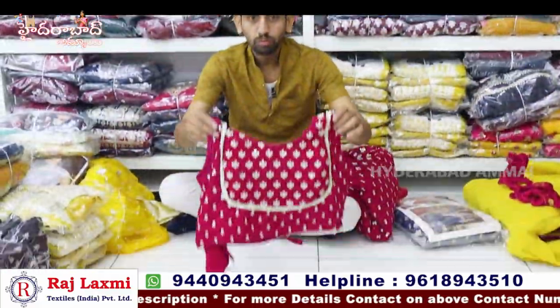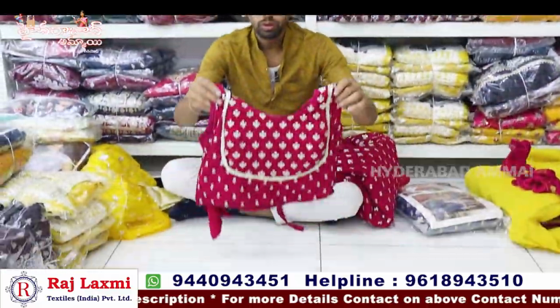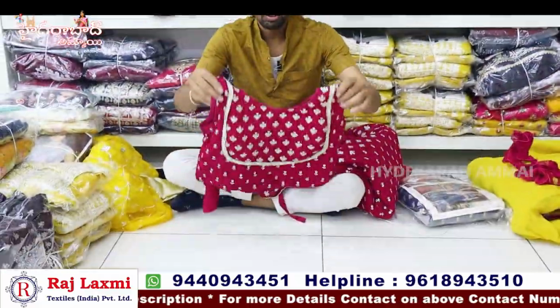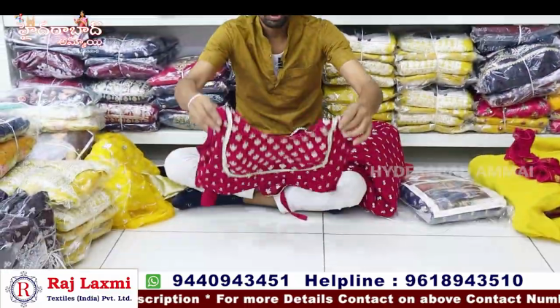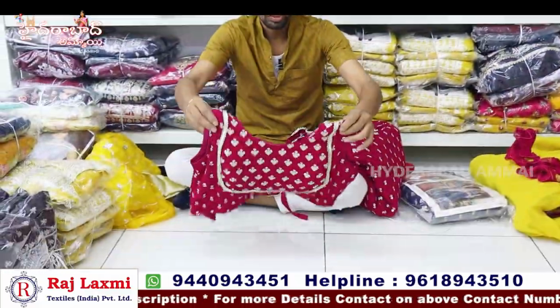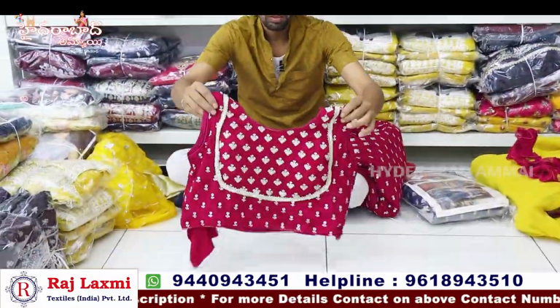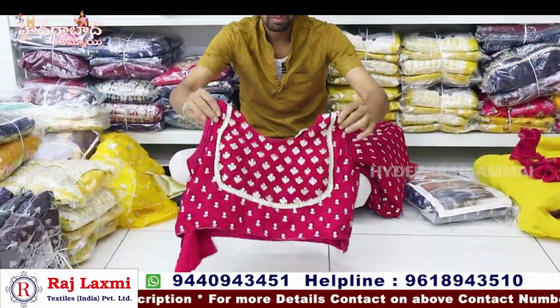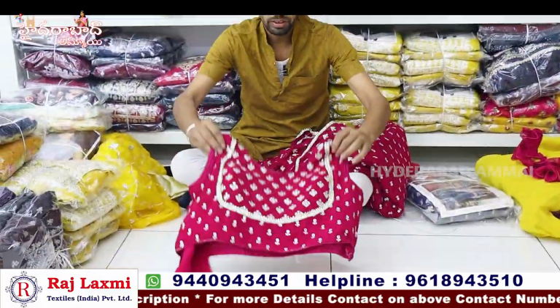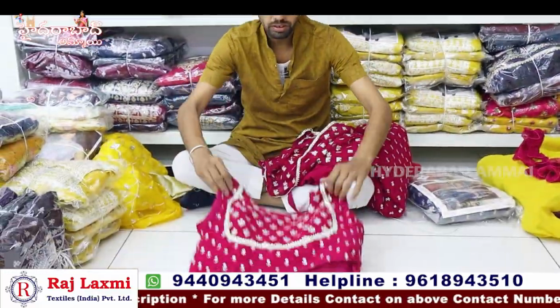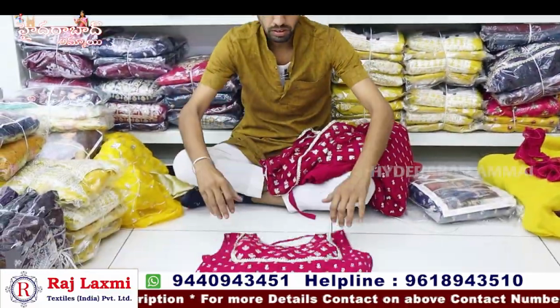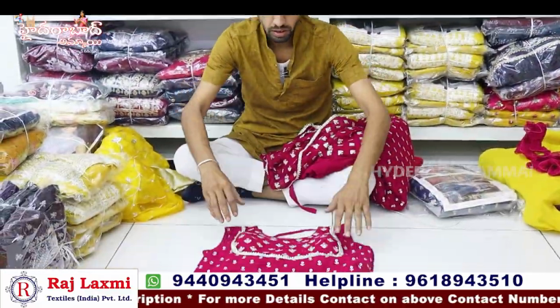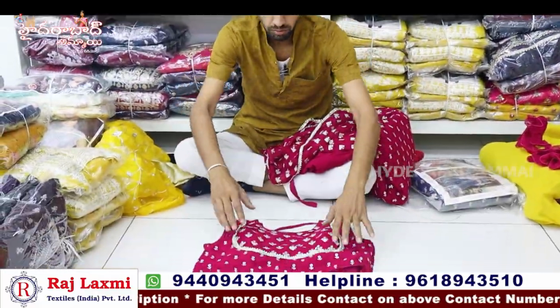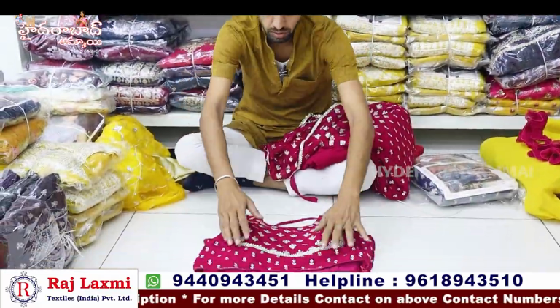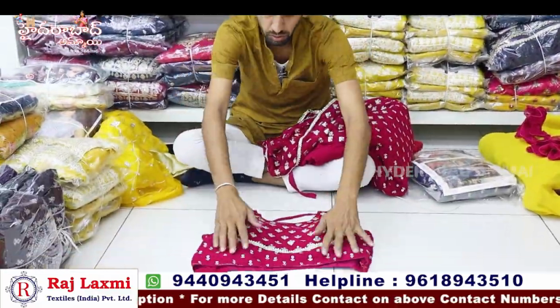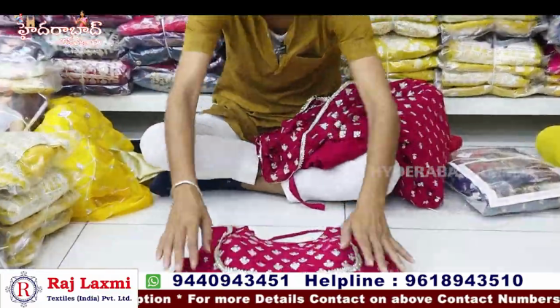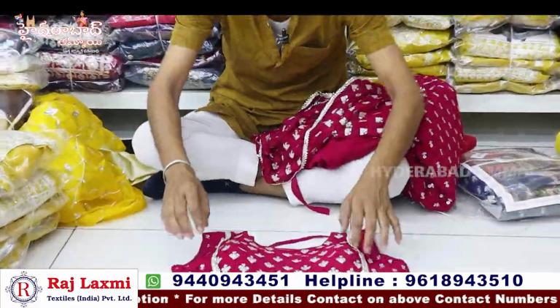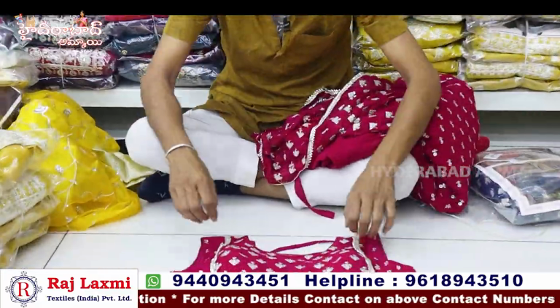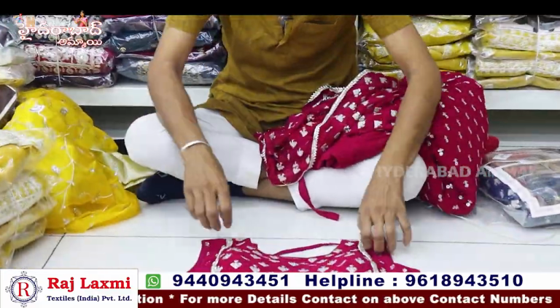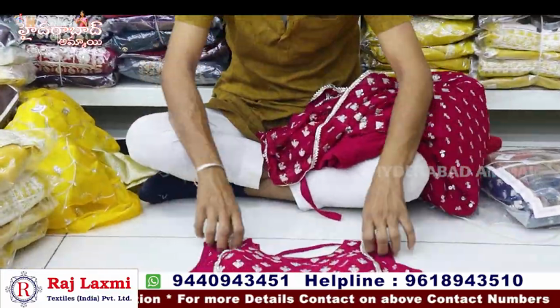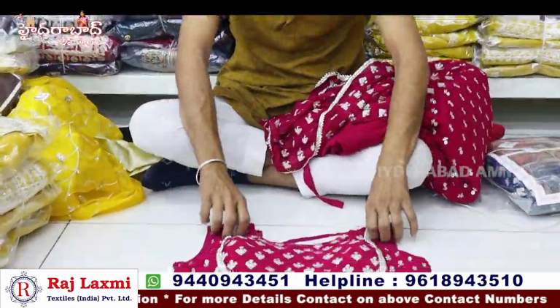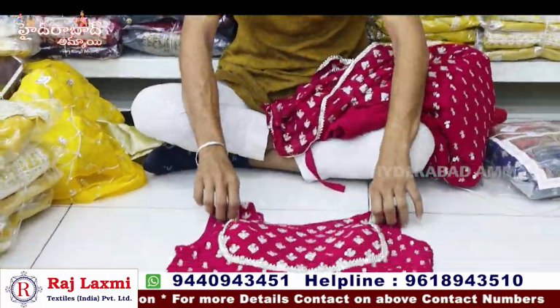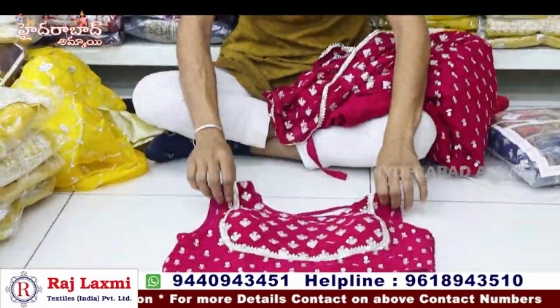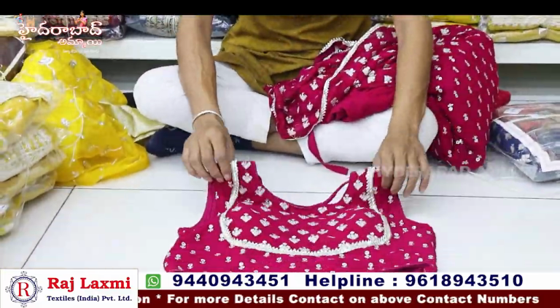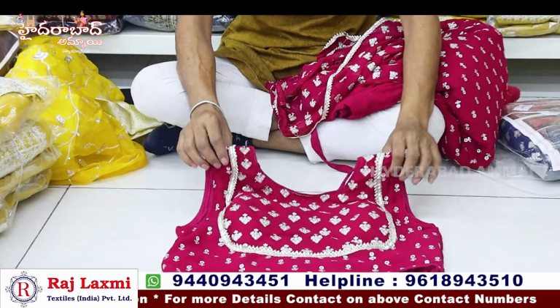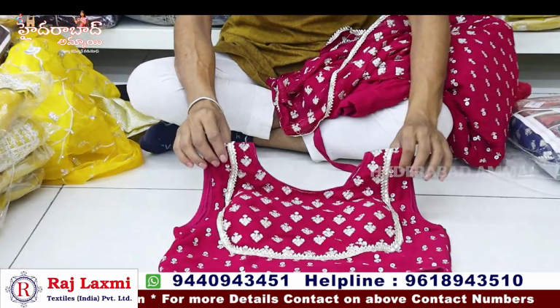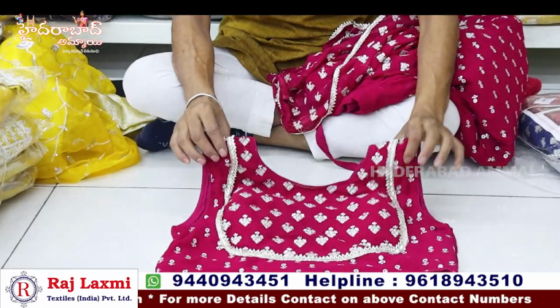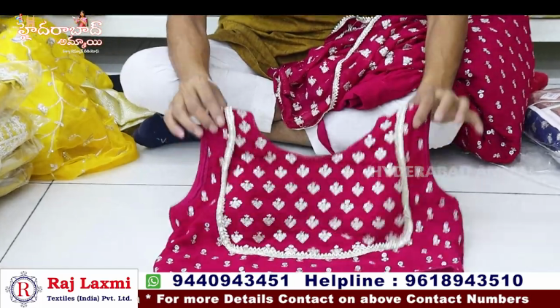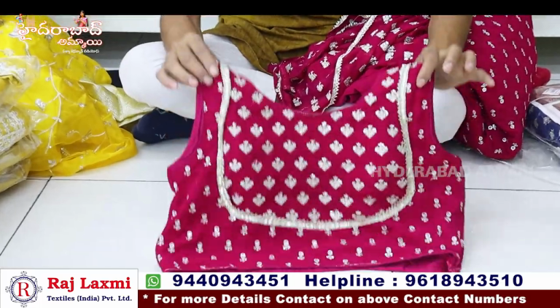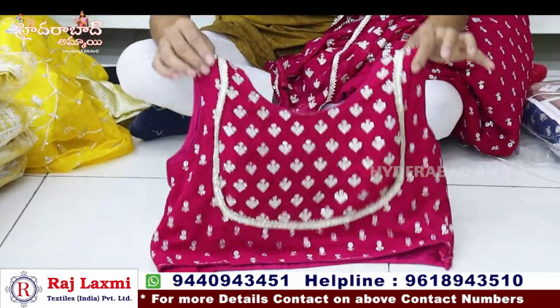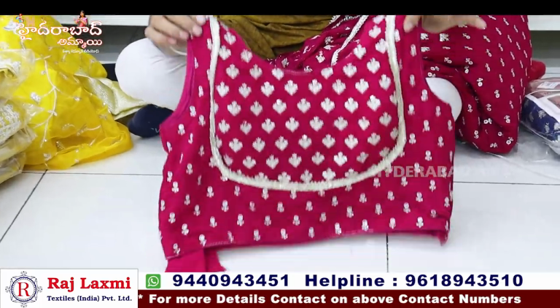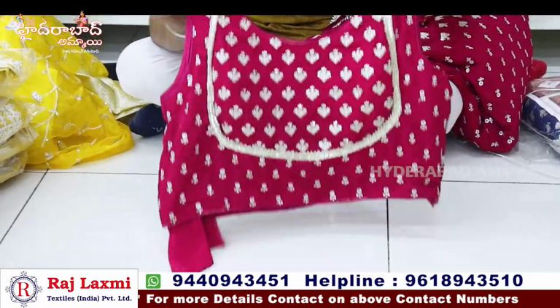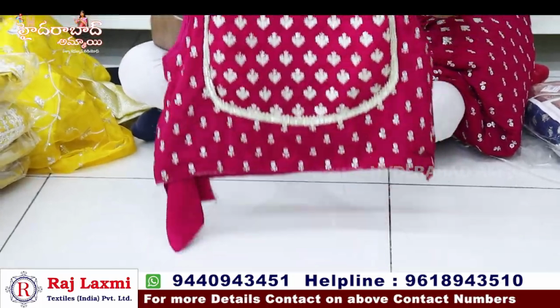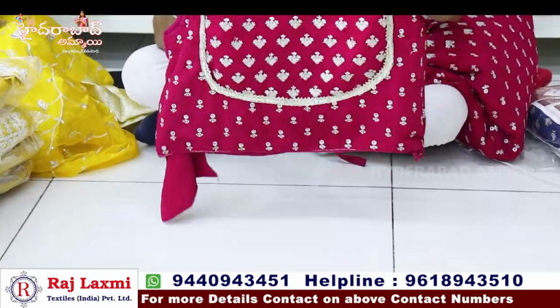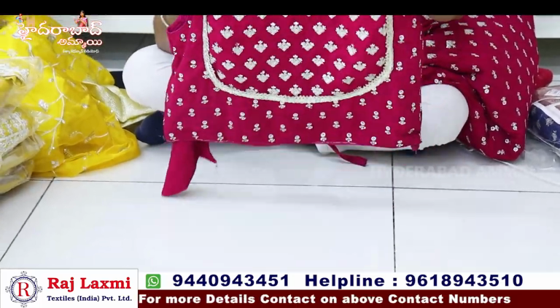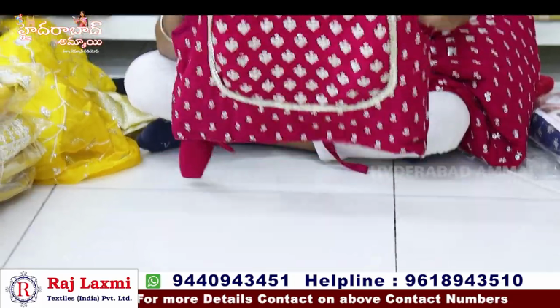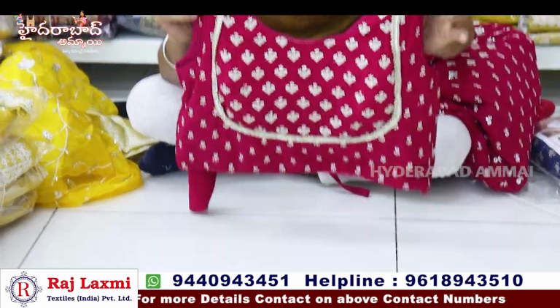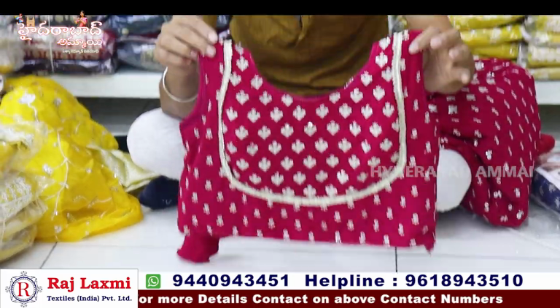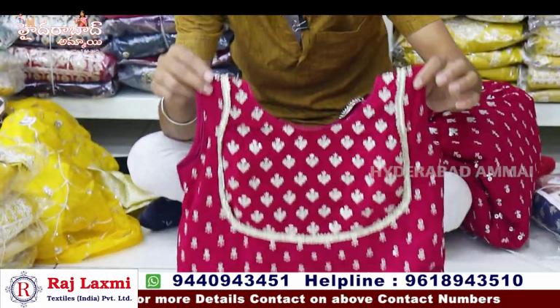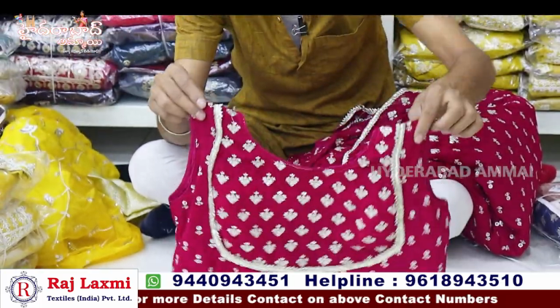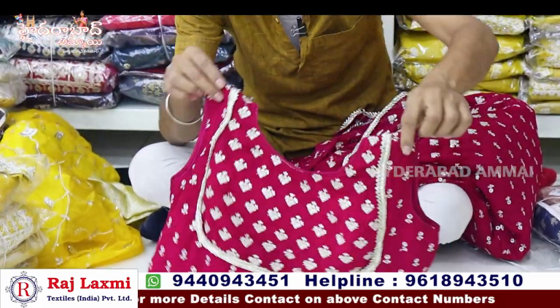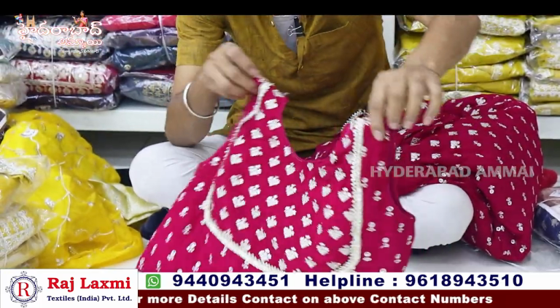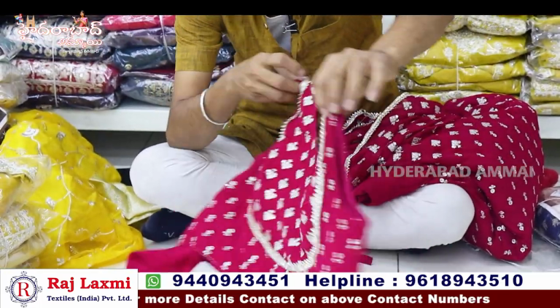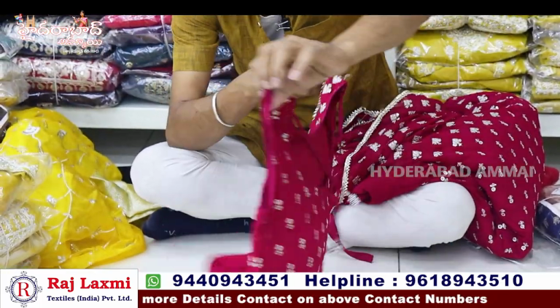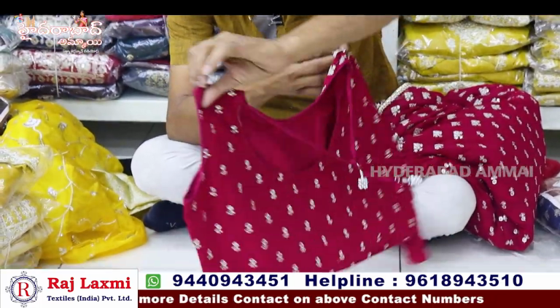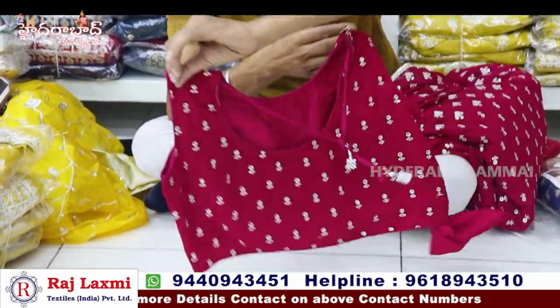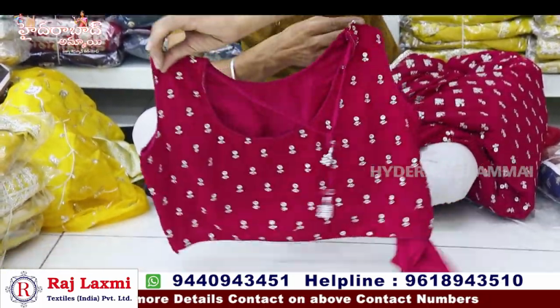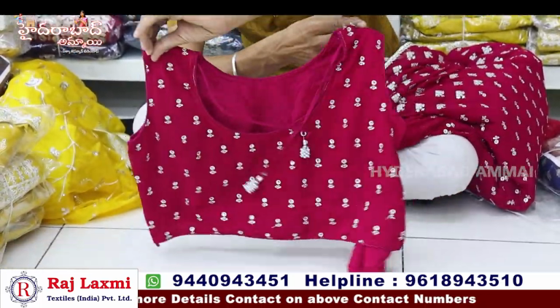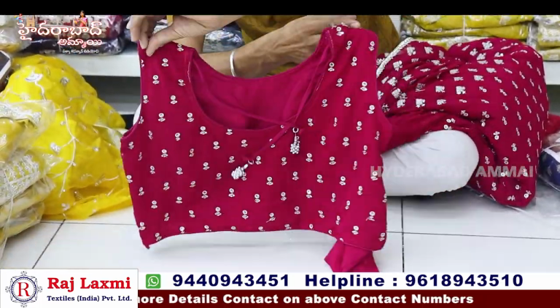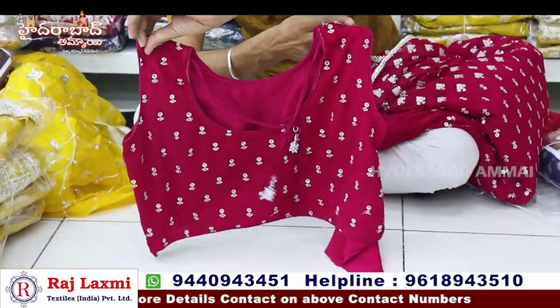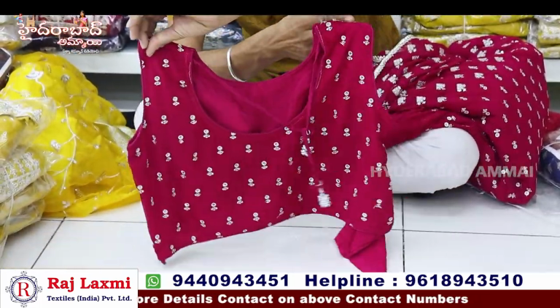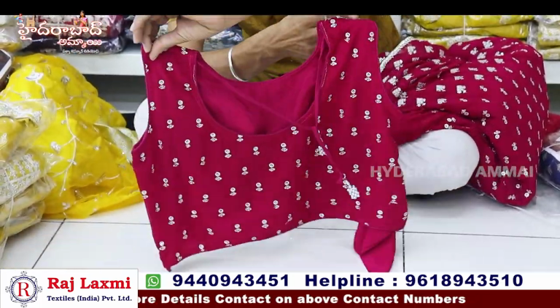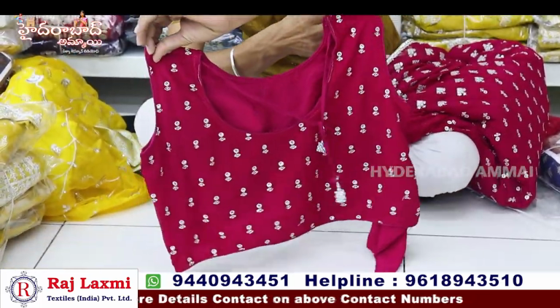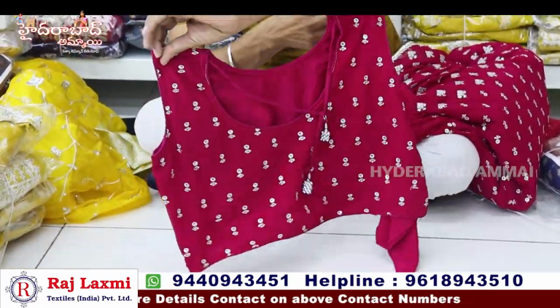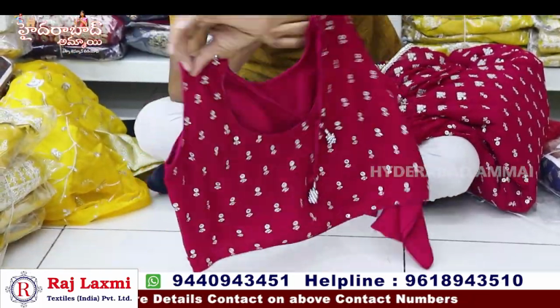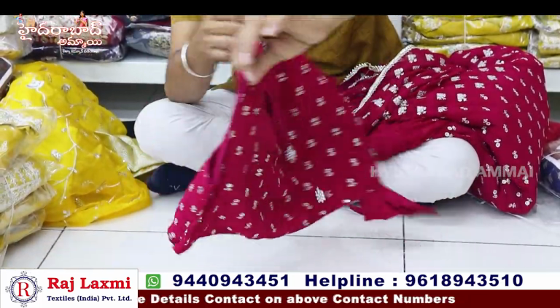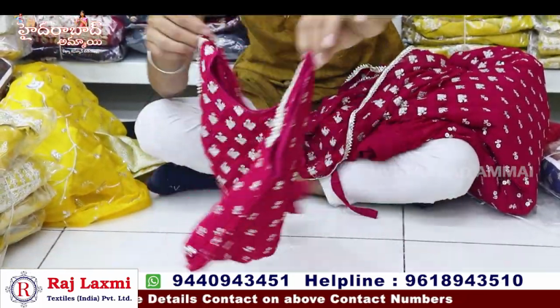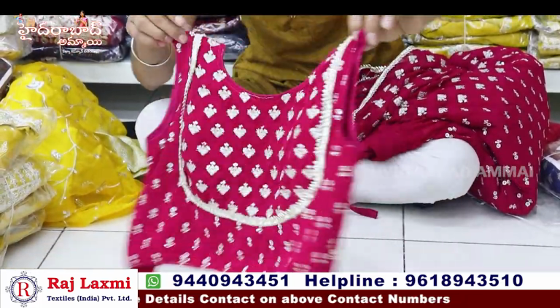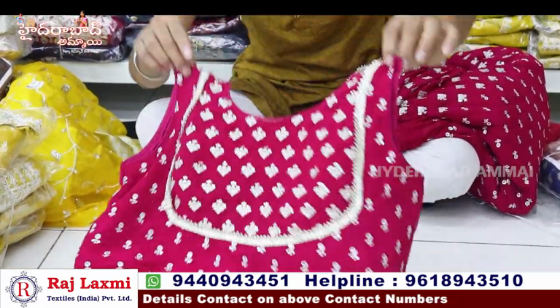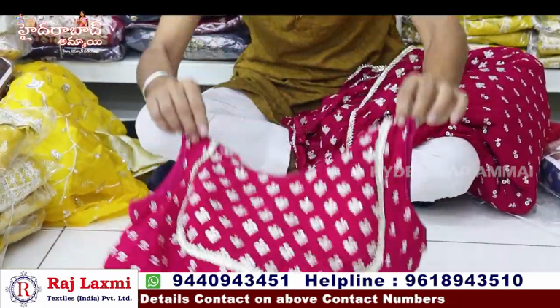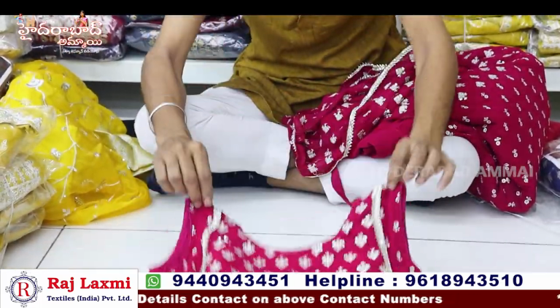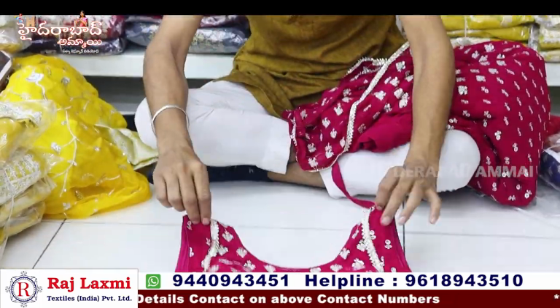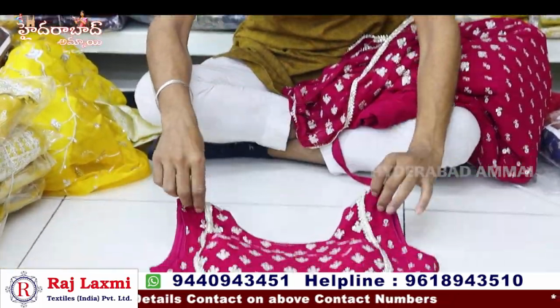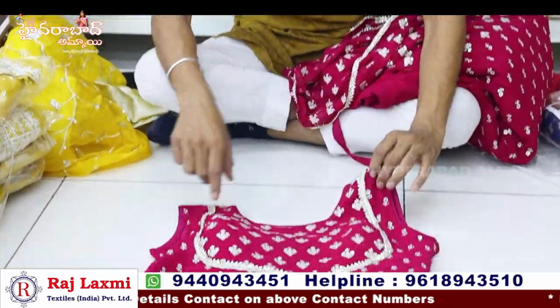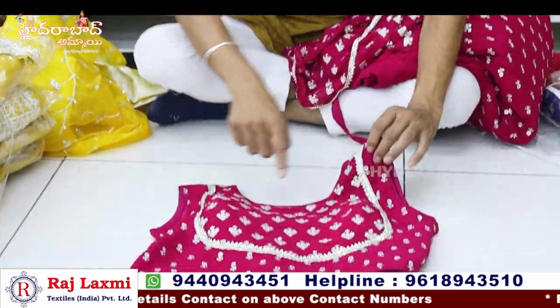We have a pure jewellery fabric with pure jewellery work. We have a crop top with front and back two-sided full work.